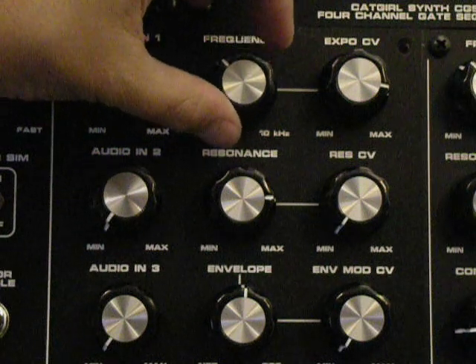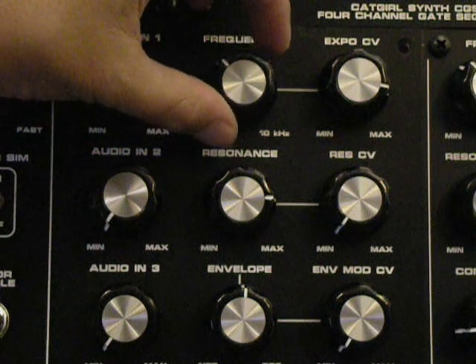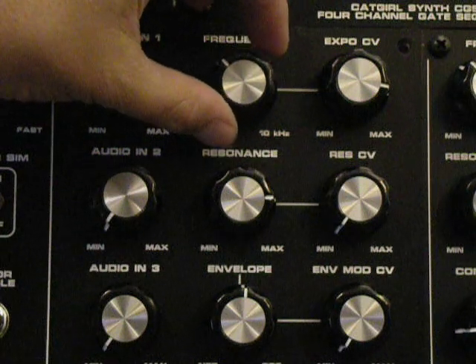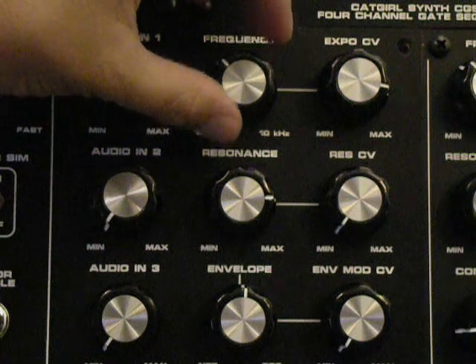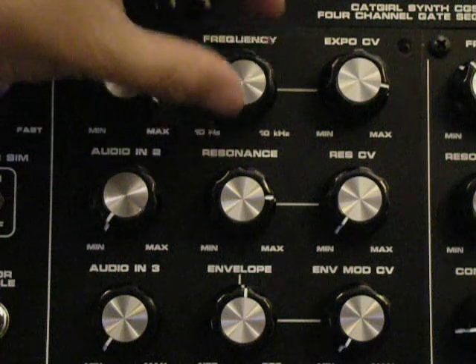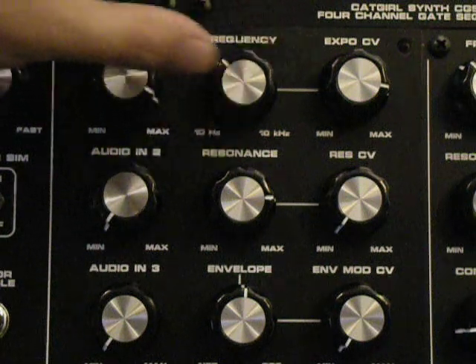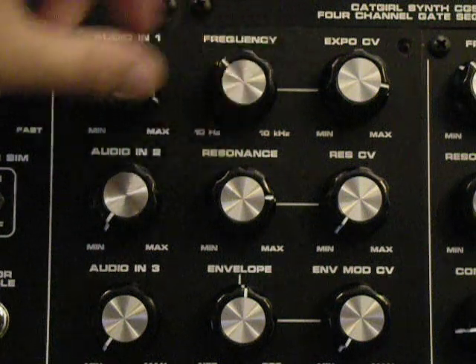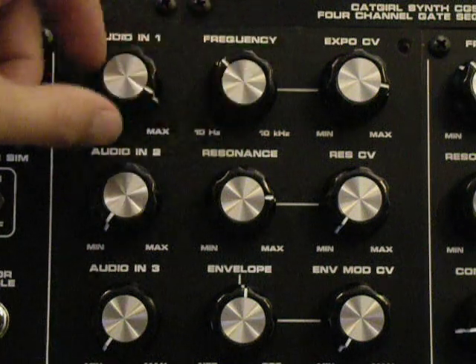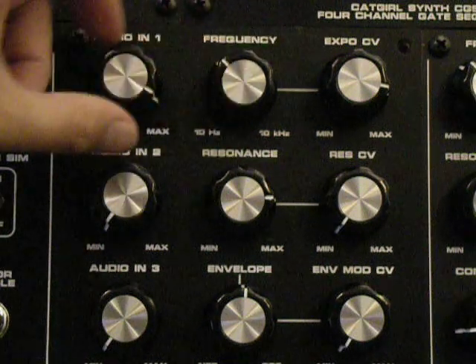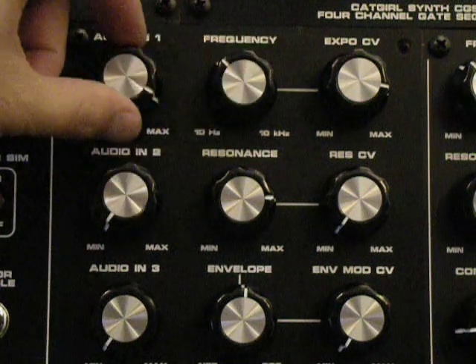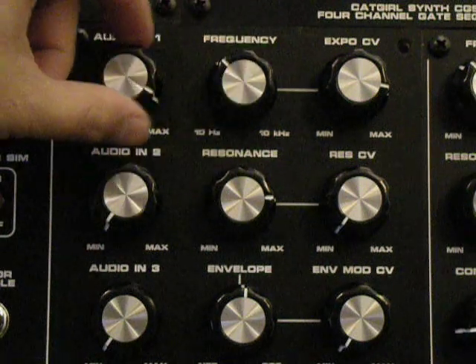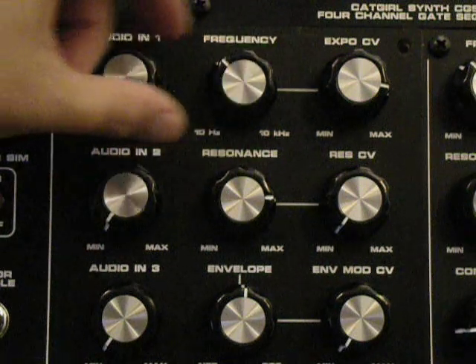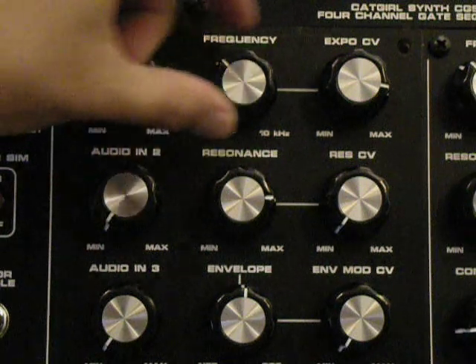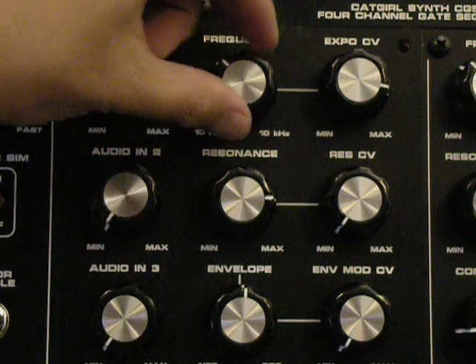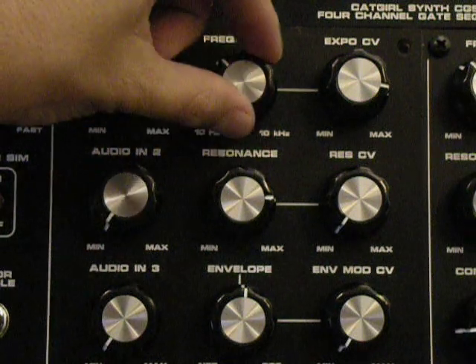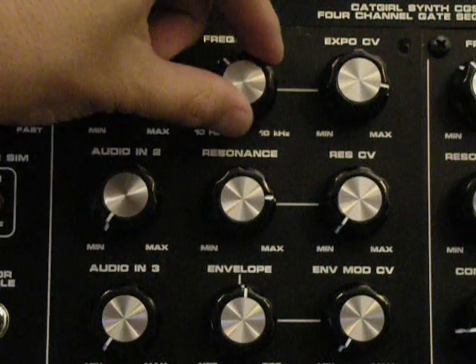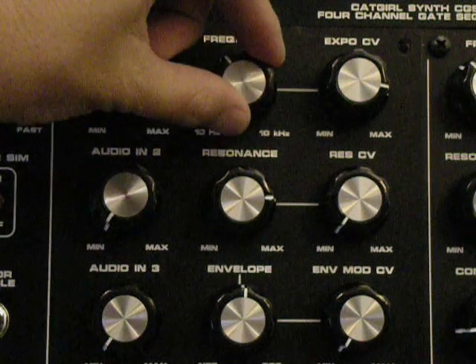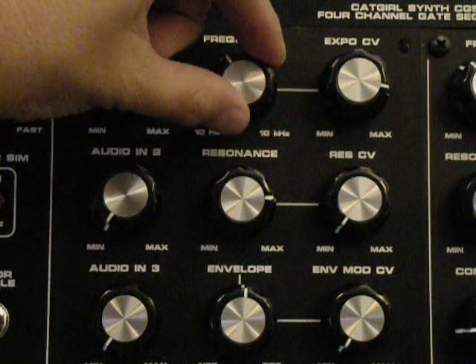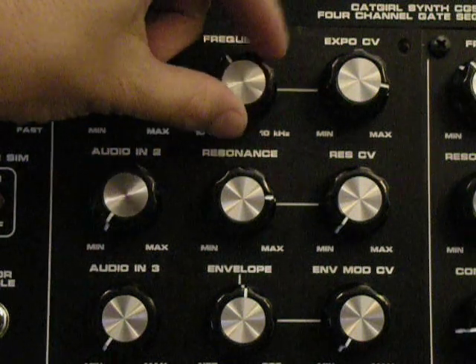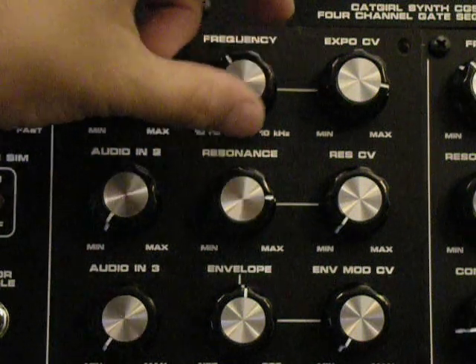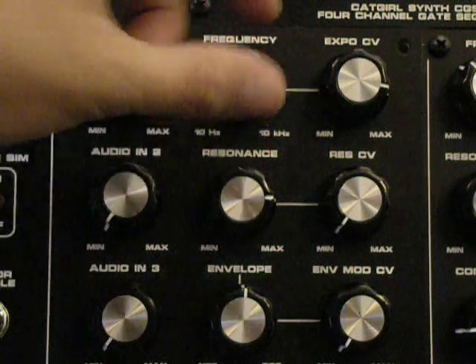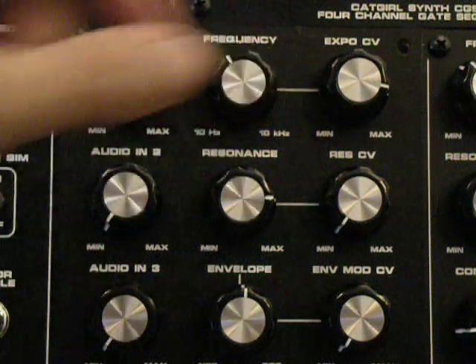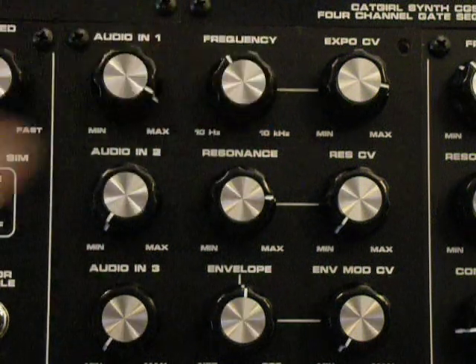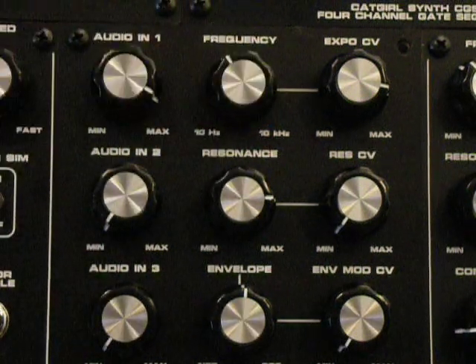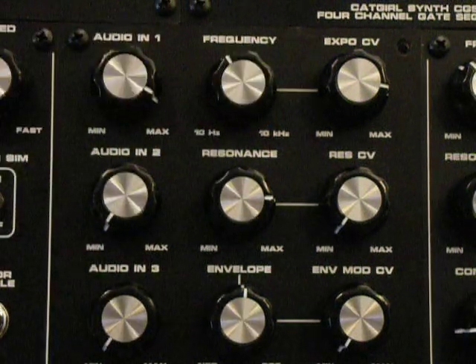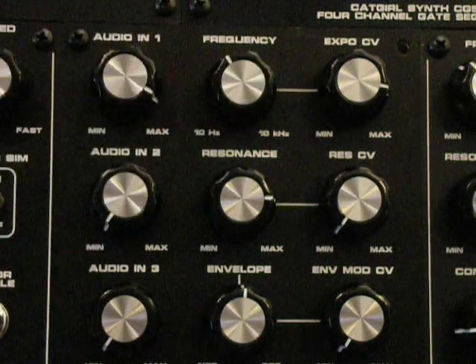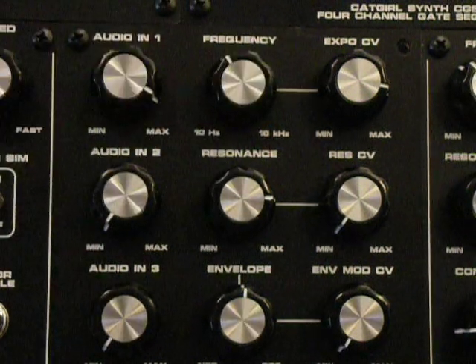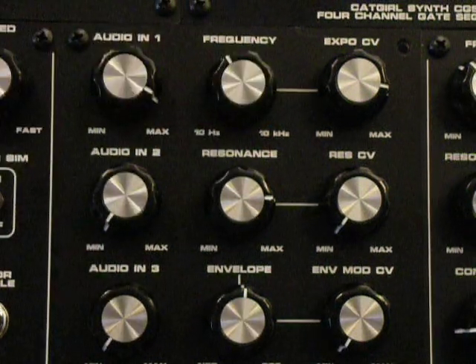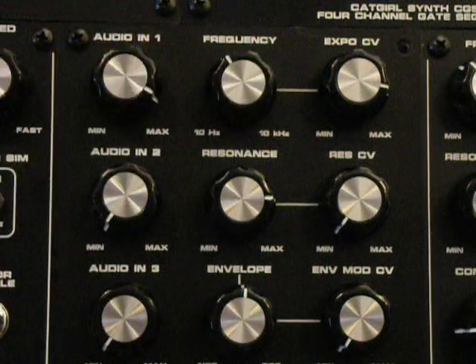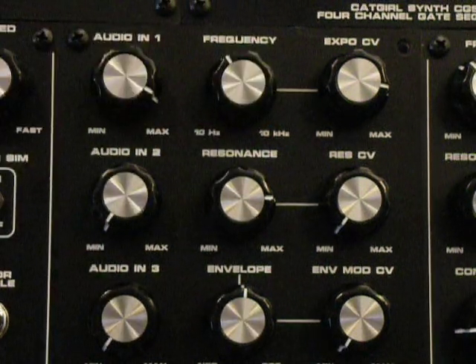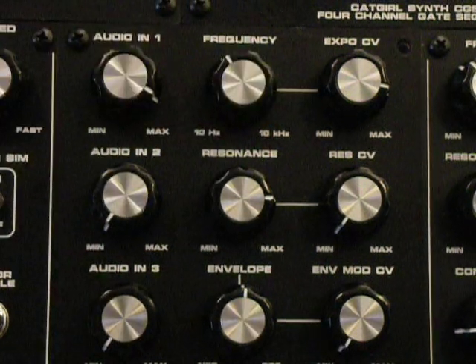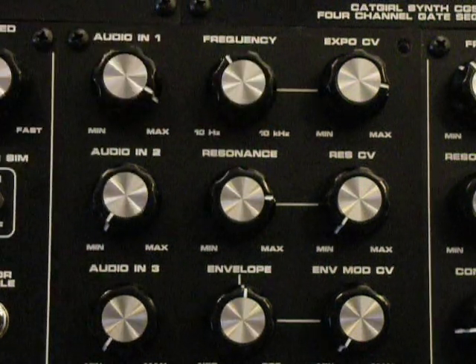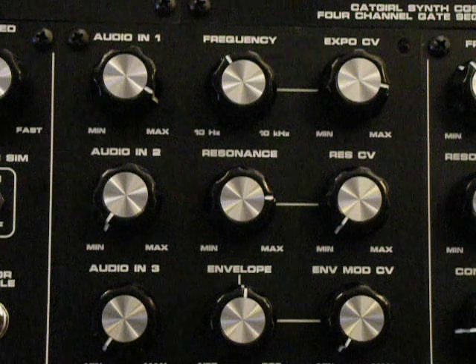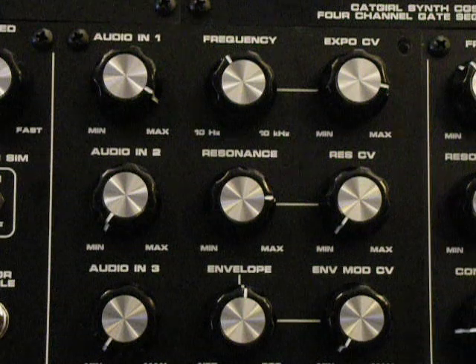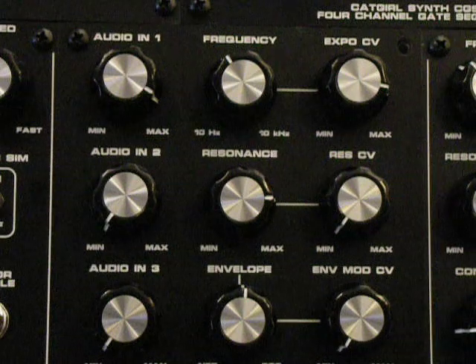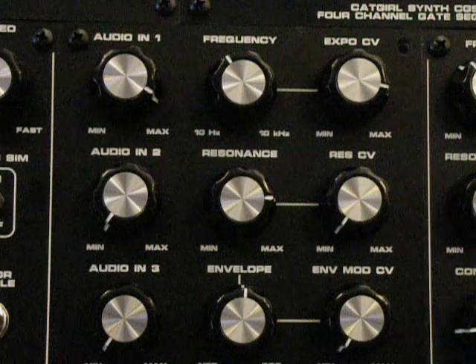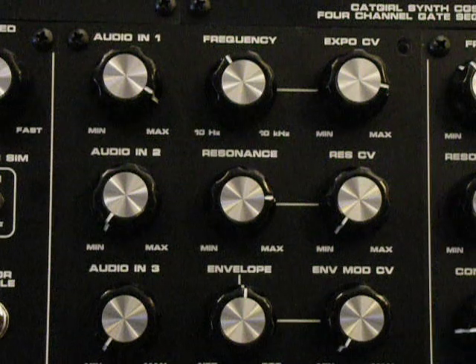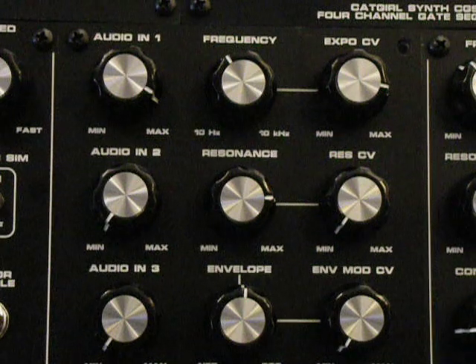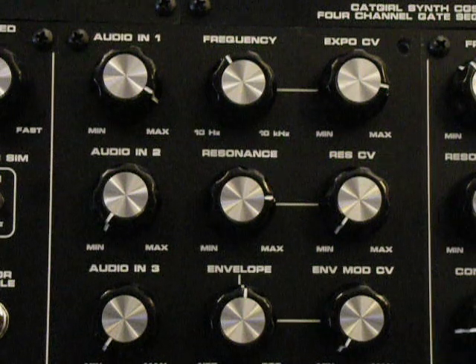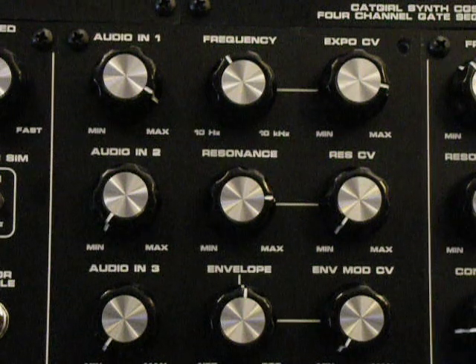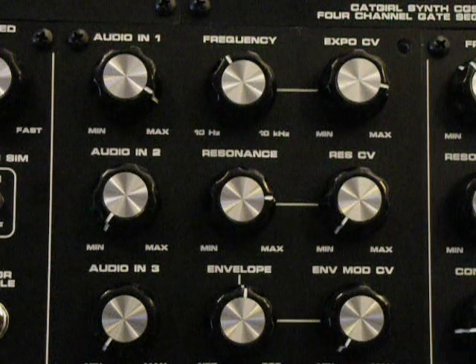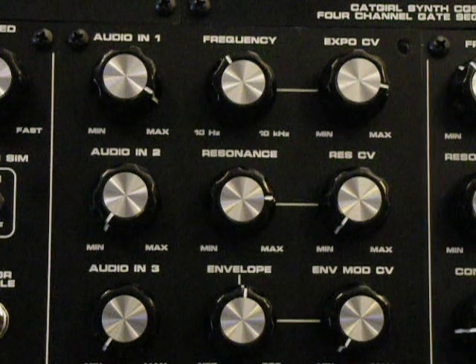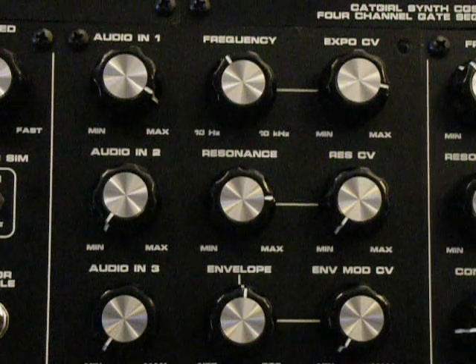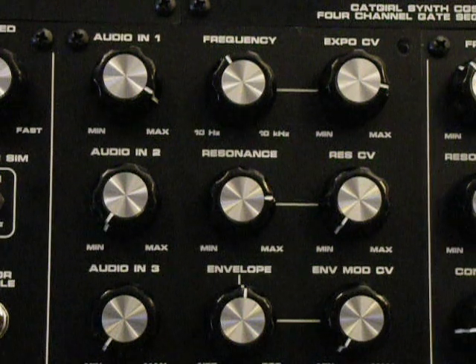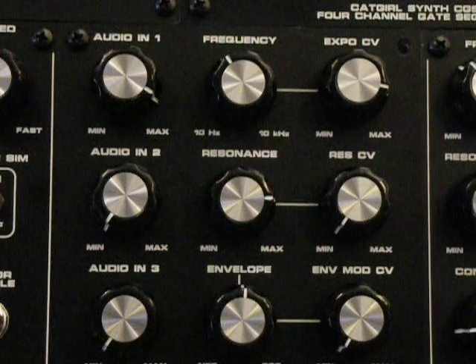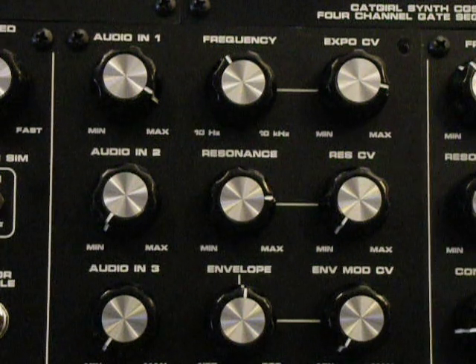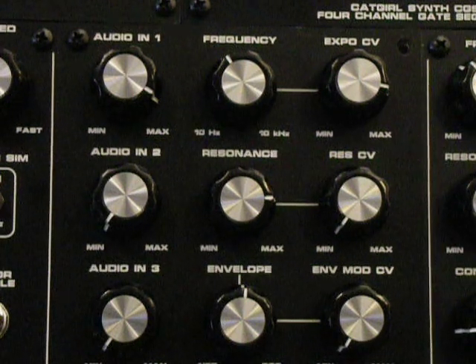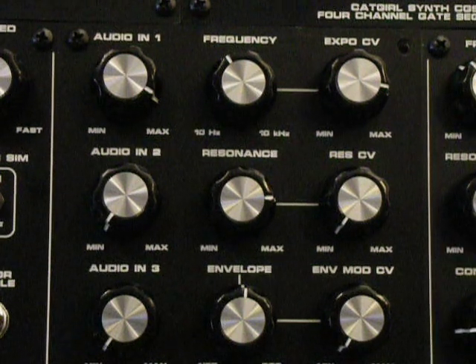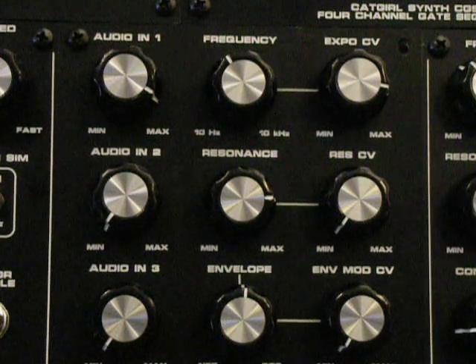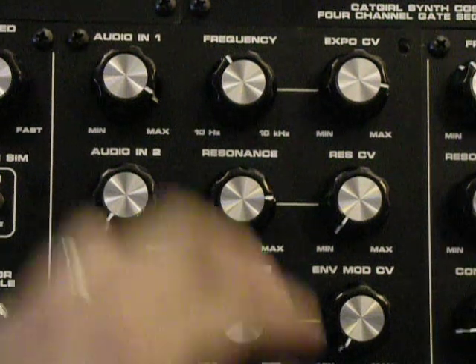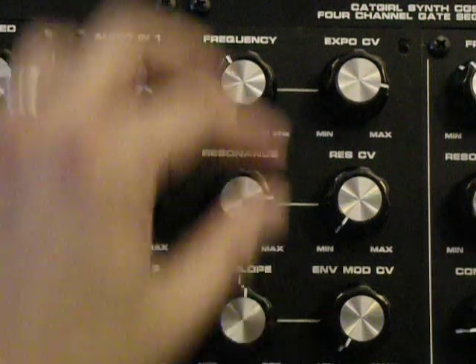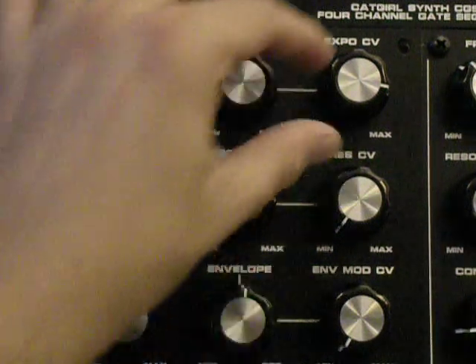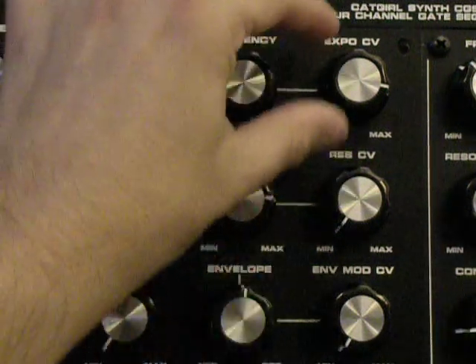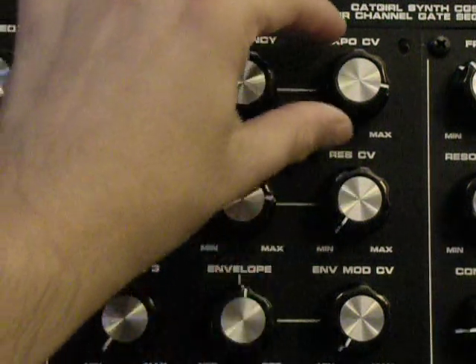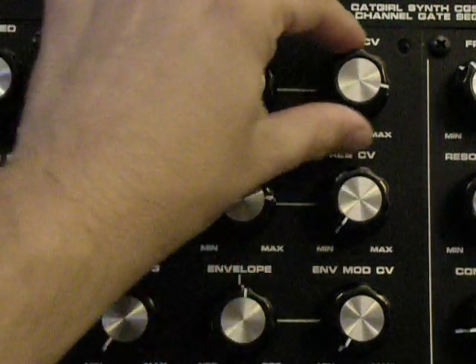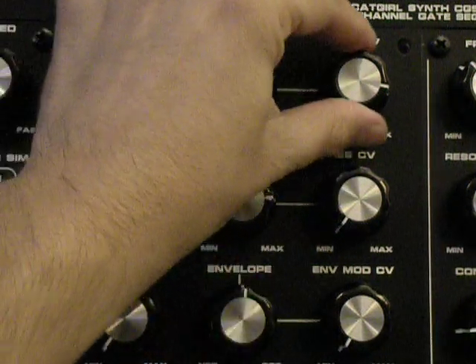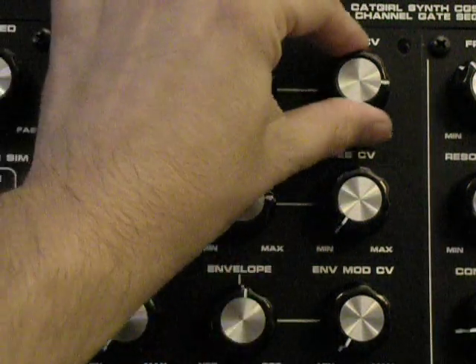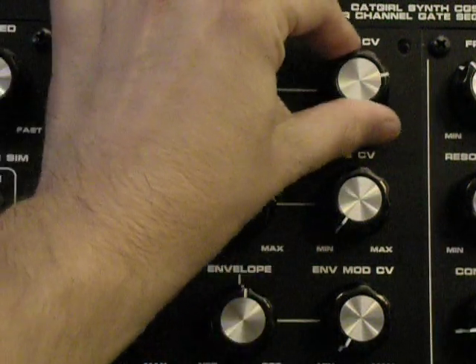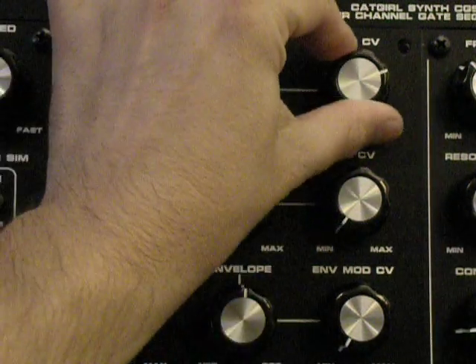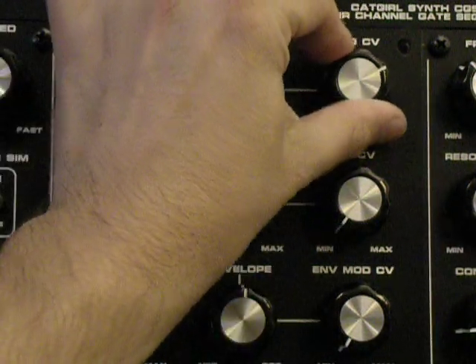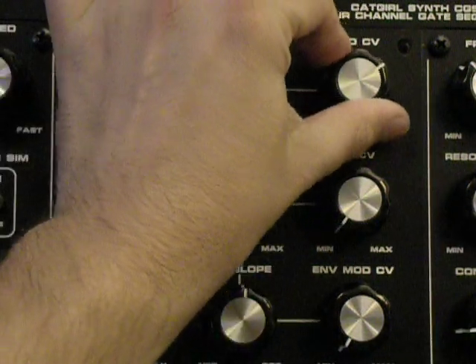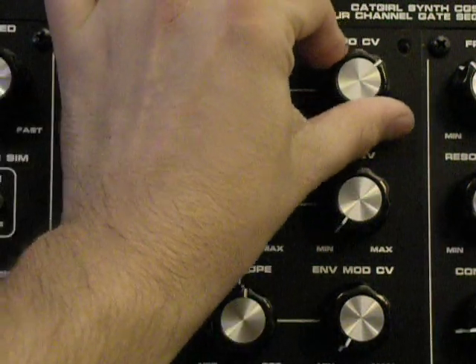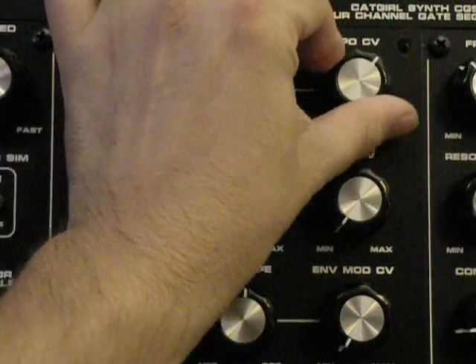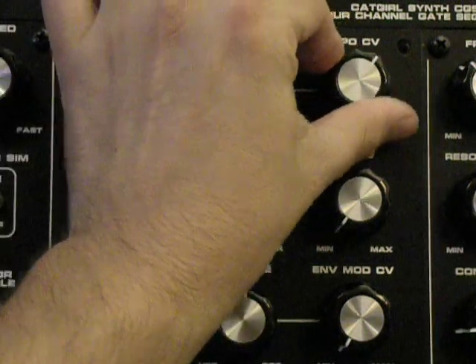Switch my envelope up a little bit, change the attack setting here. Give it that pulse at the end of the sequence.